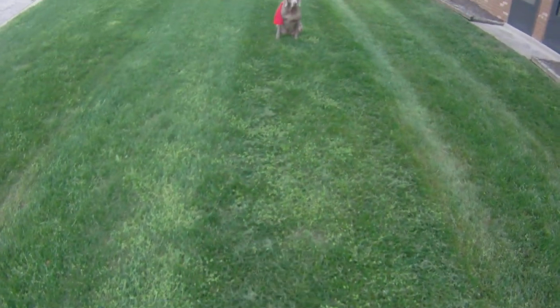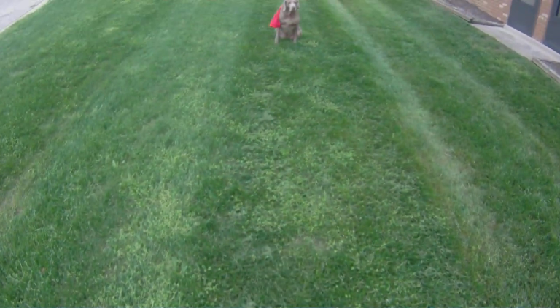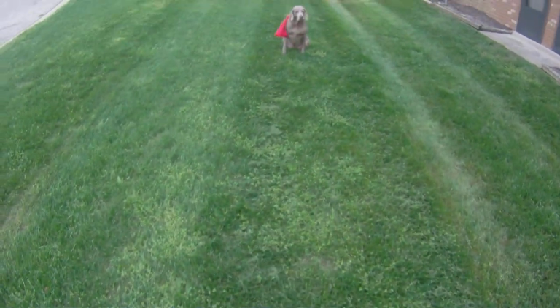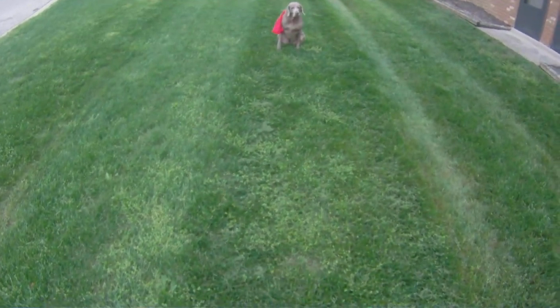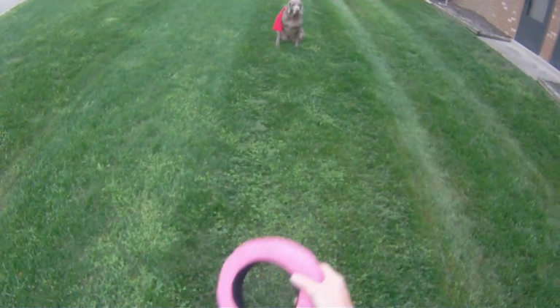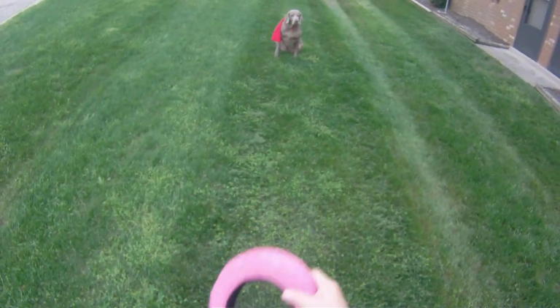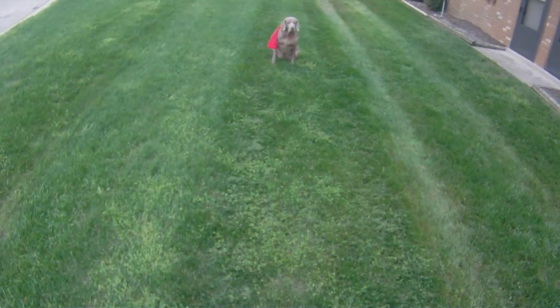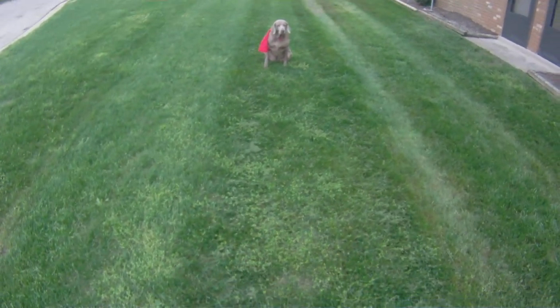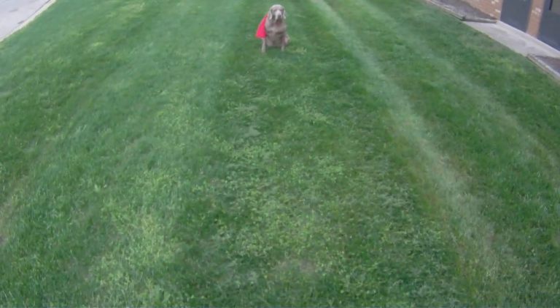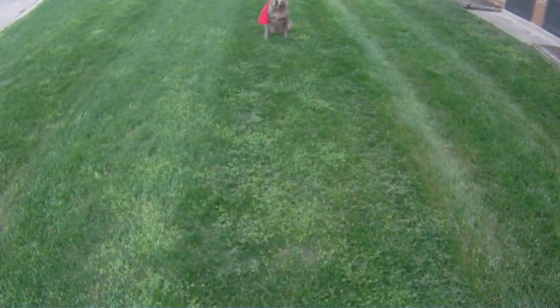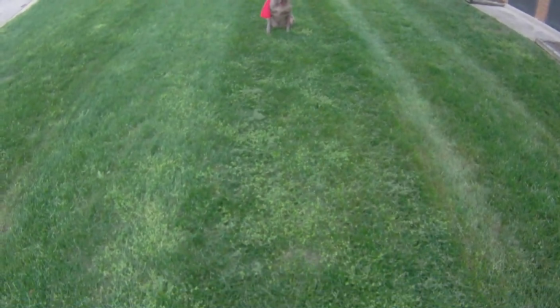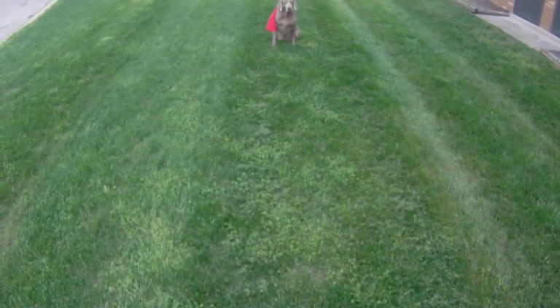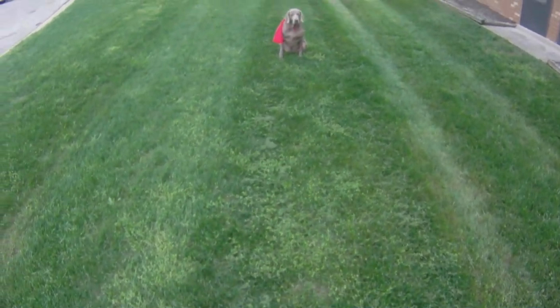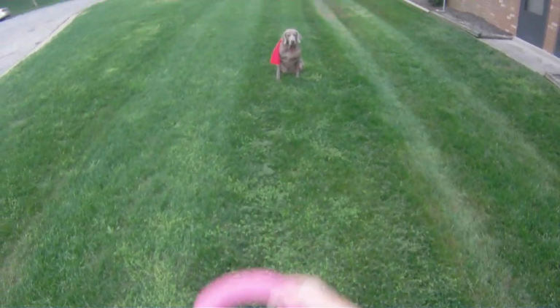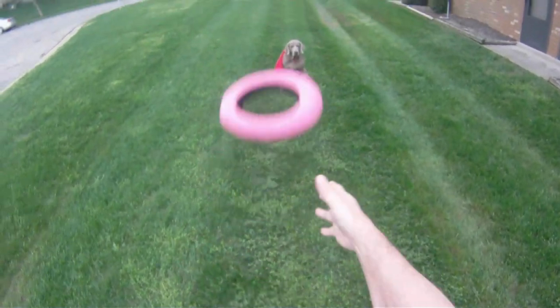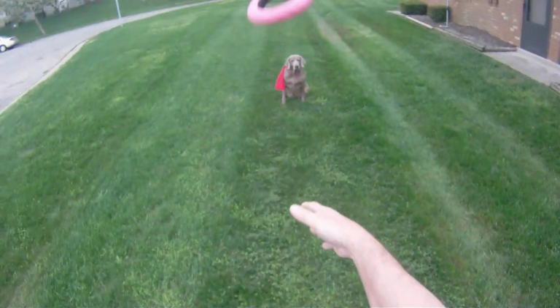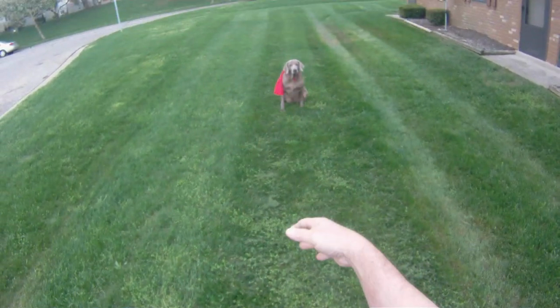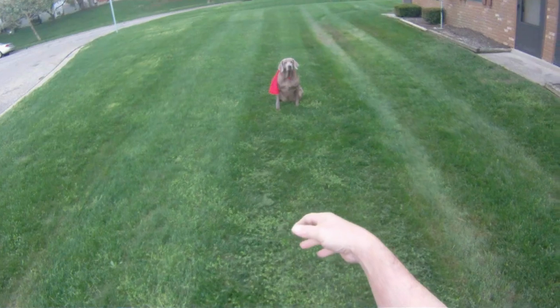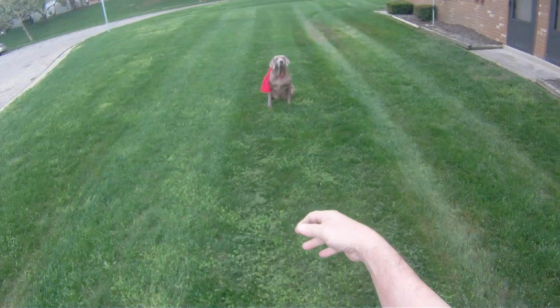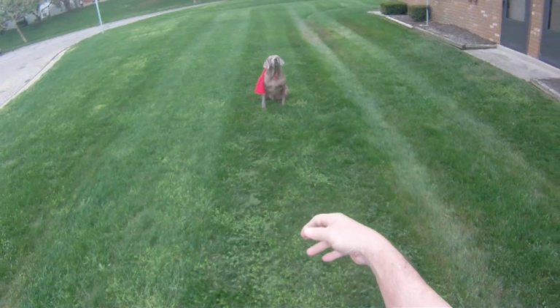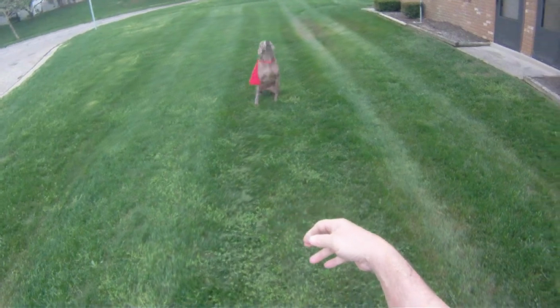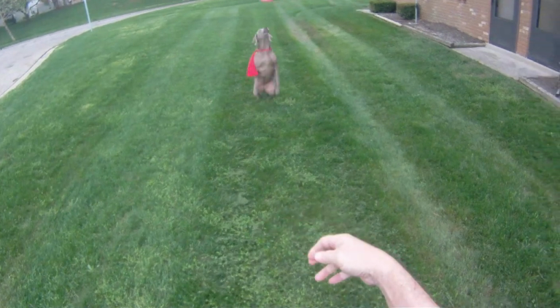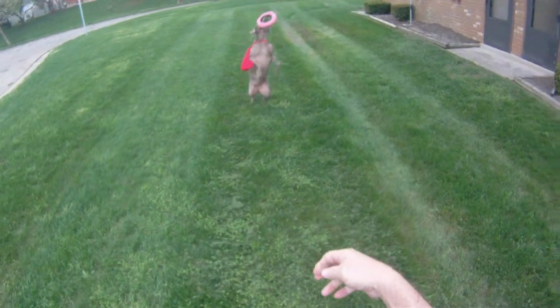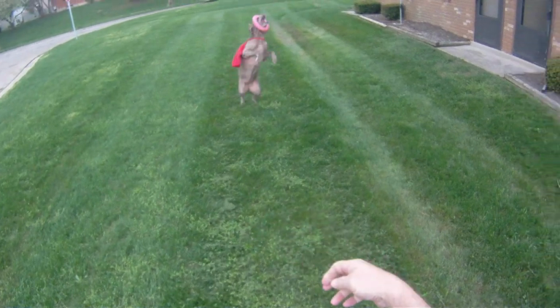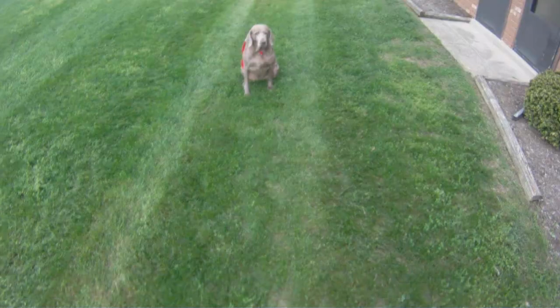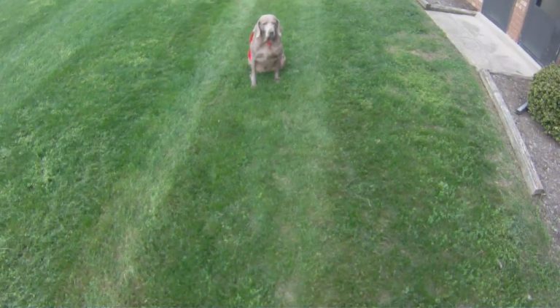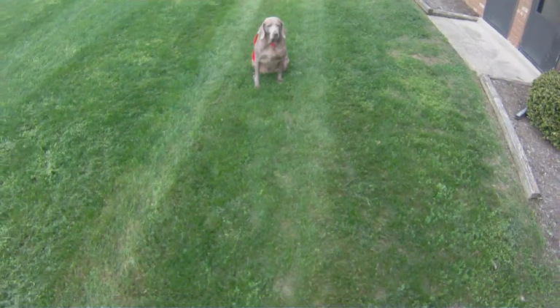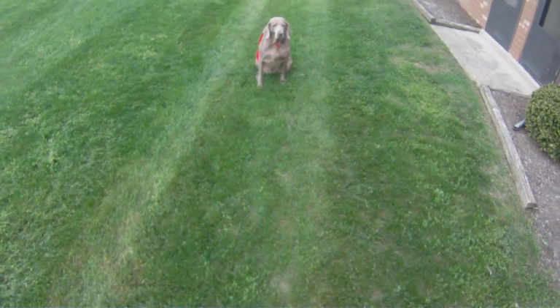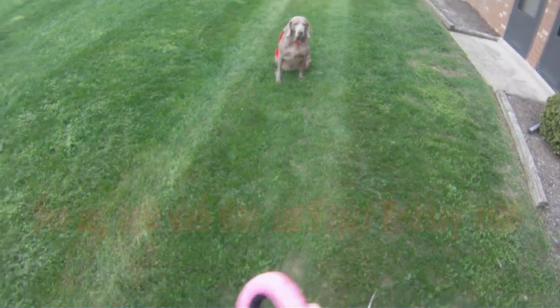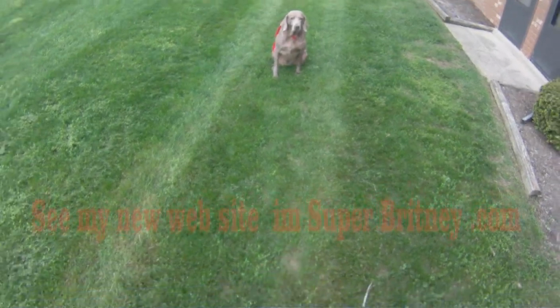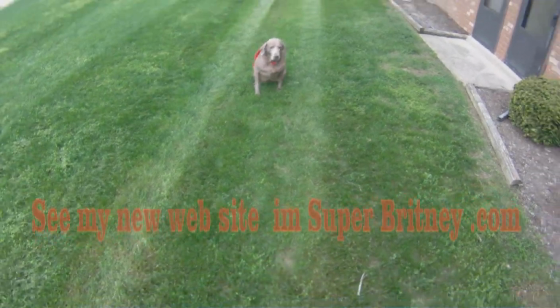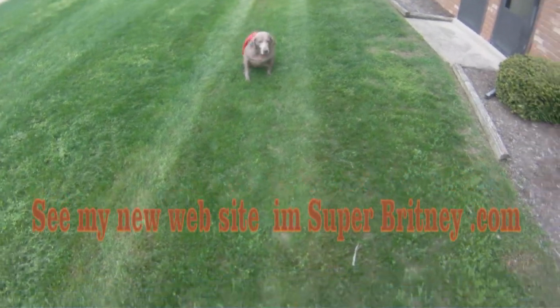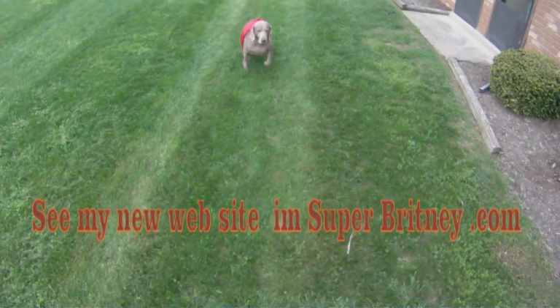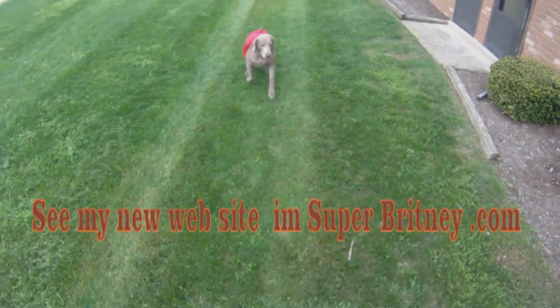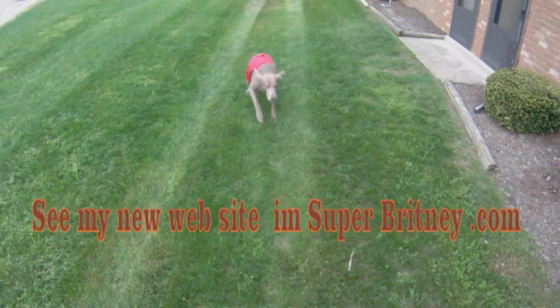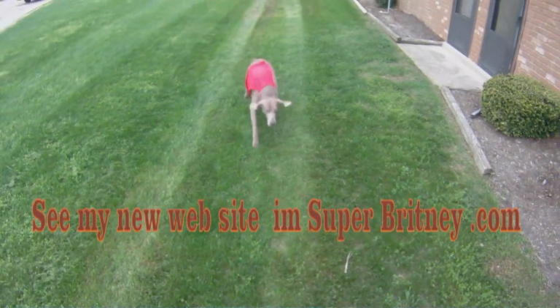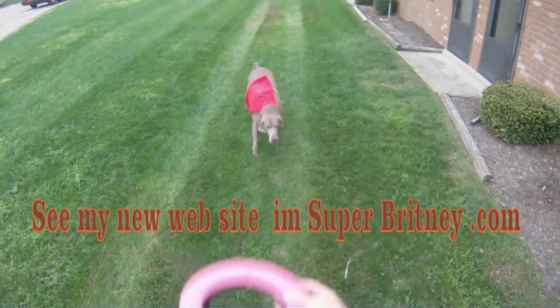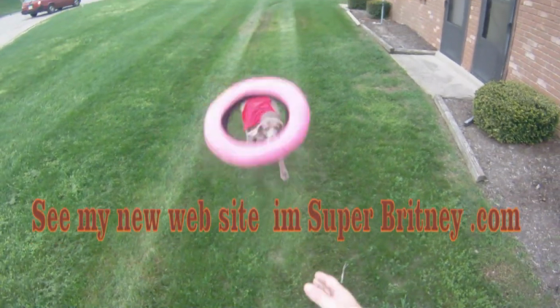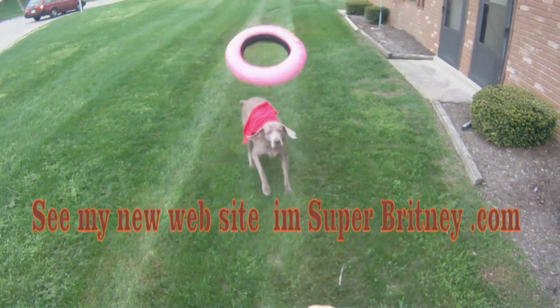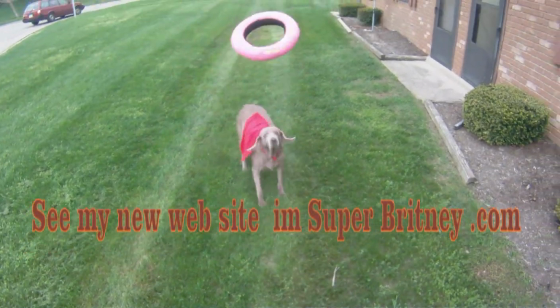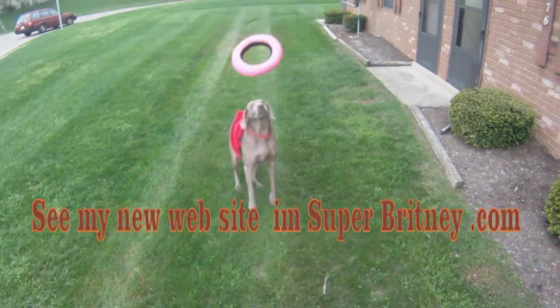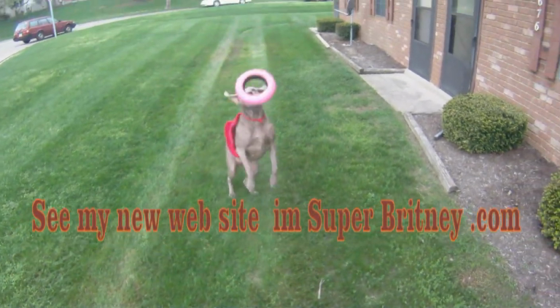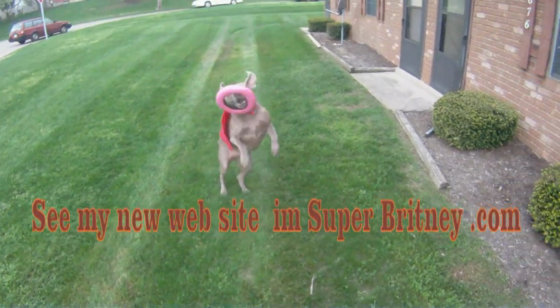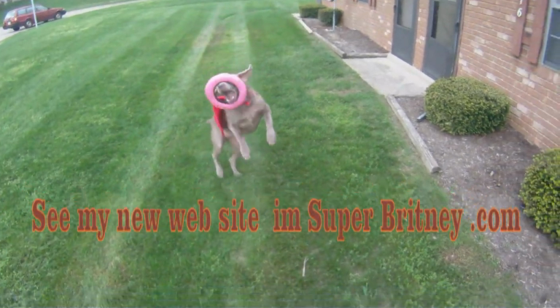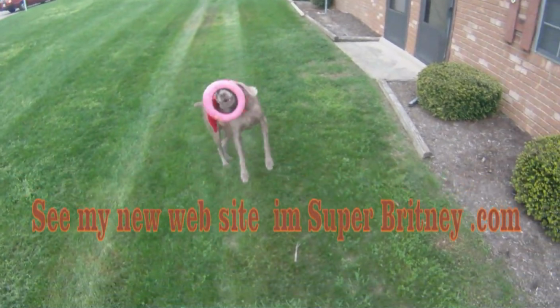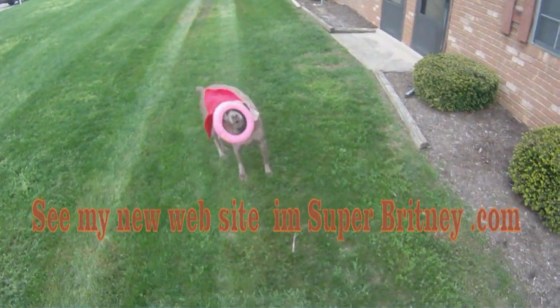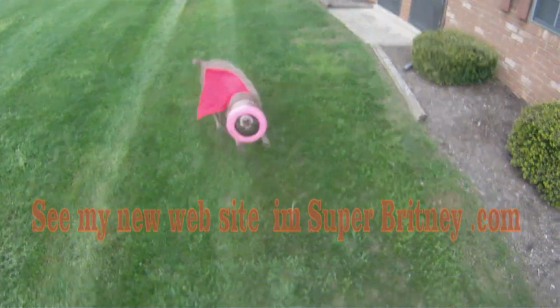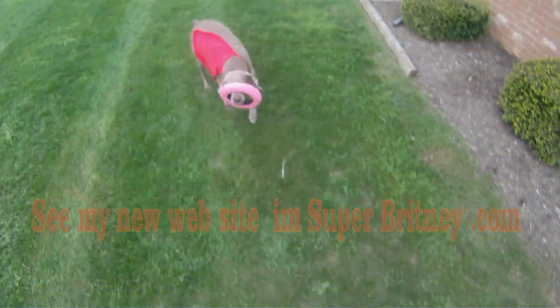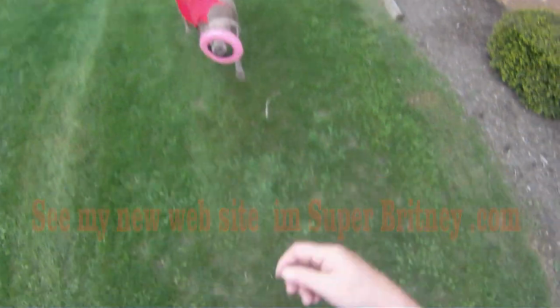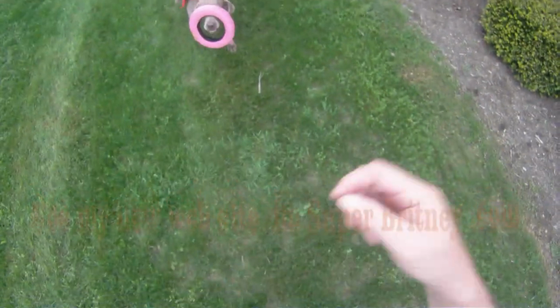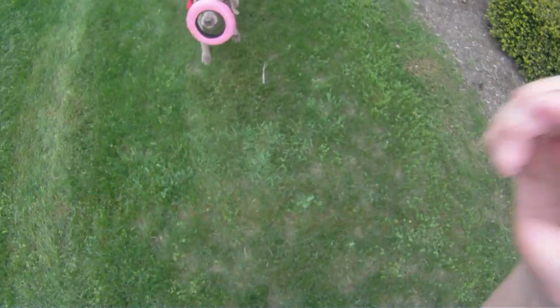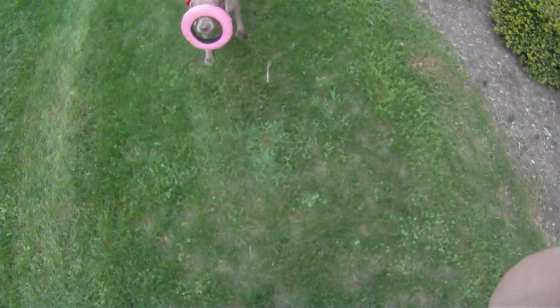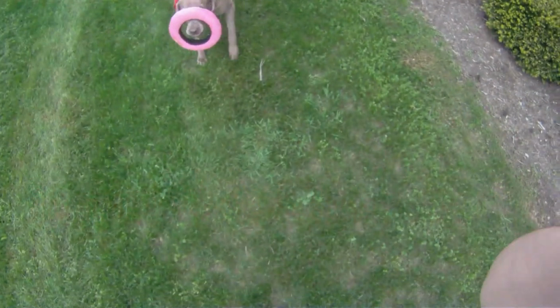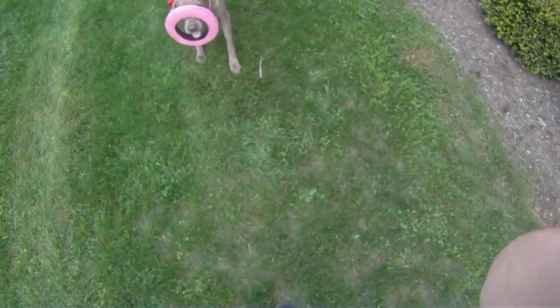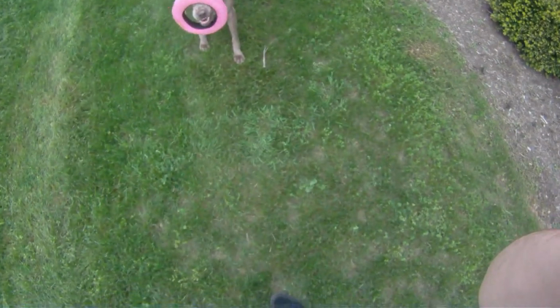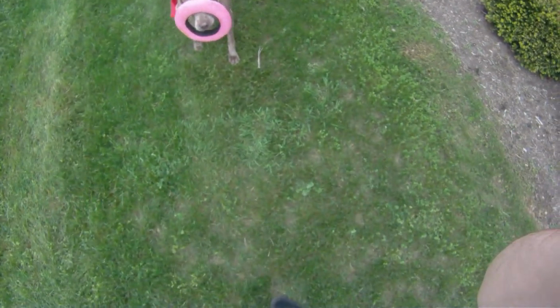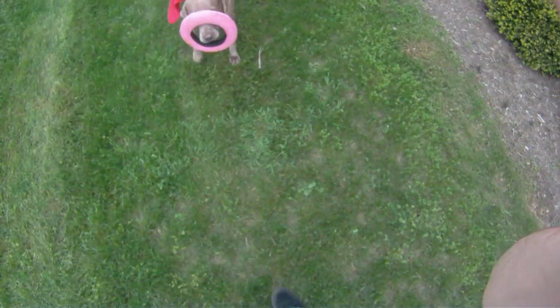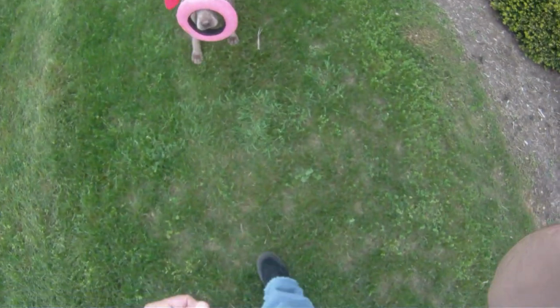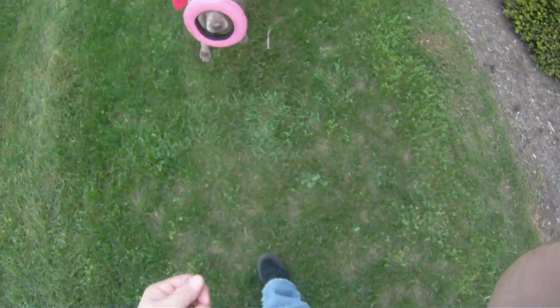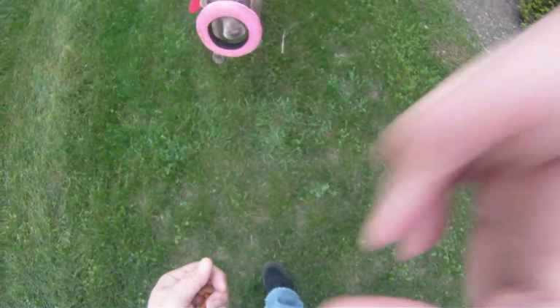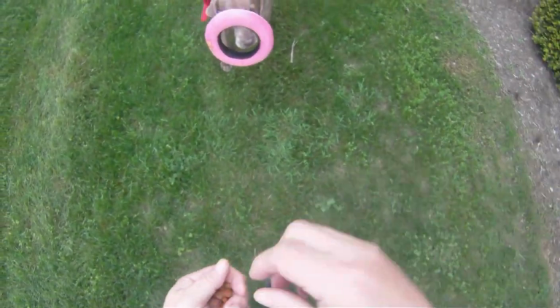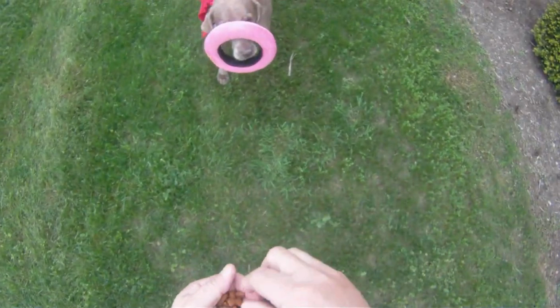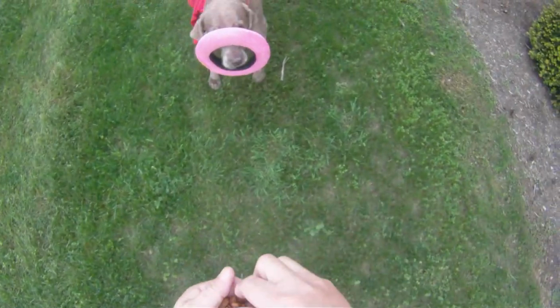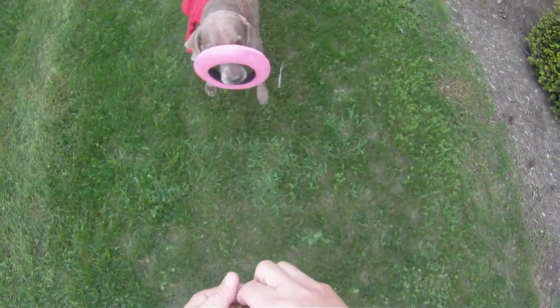Give the treats when they do the trick. Then try a short toss. Reward for catches only. Practice for further and further distances.